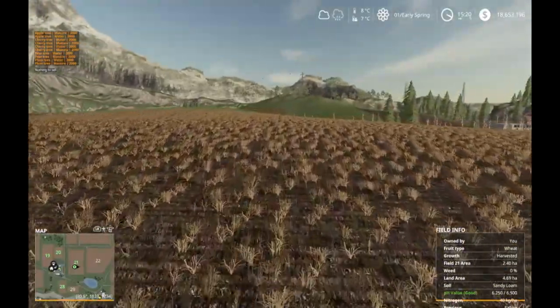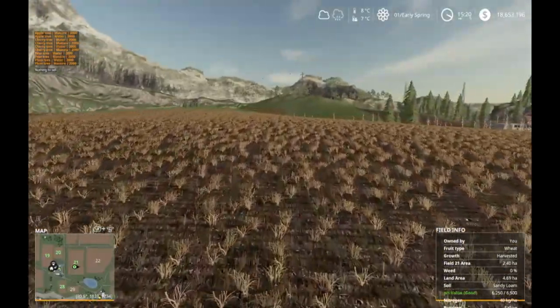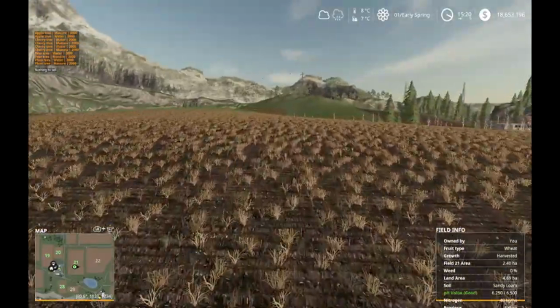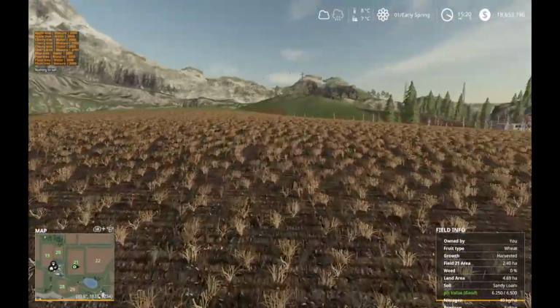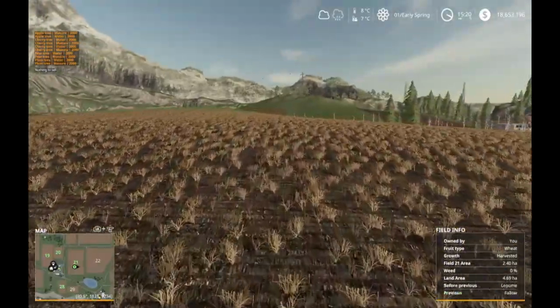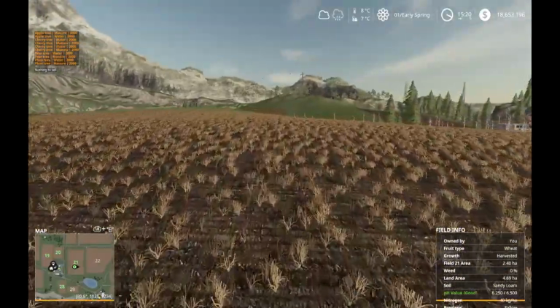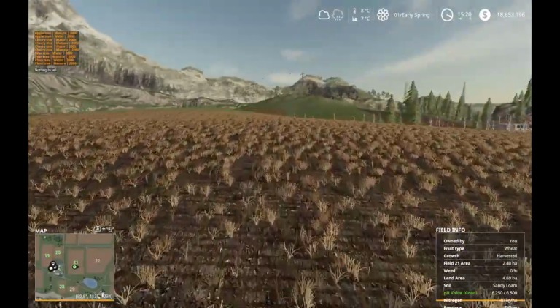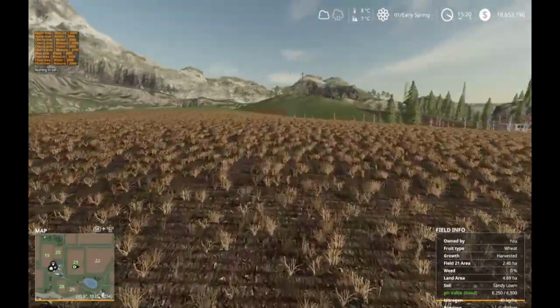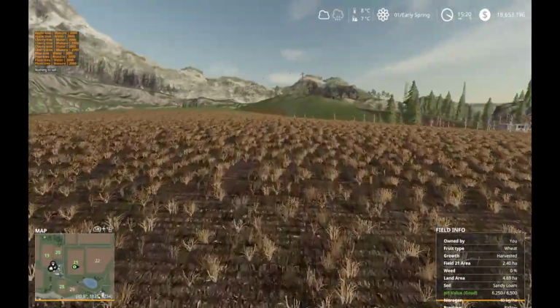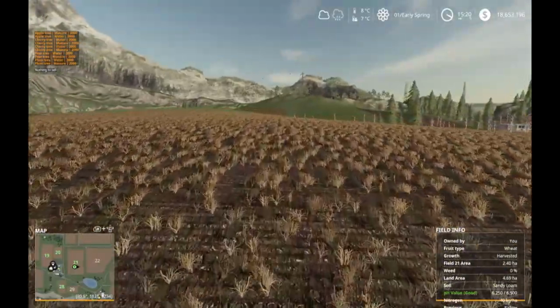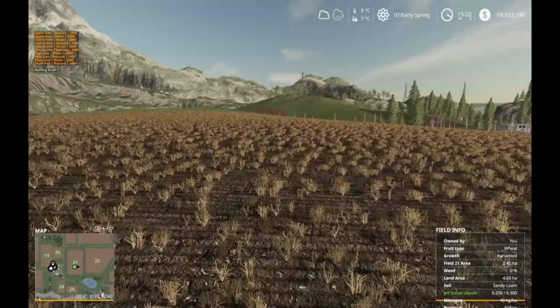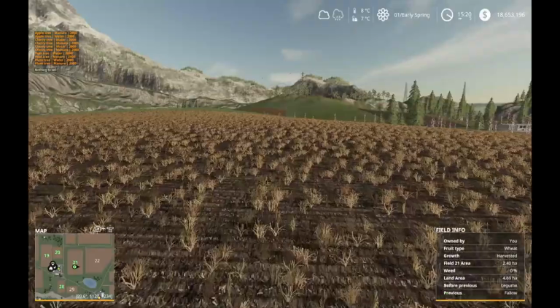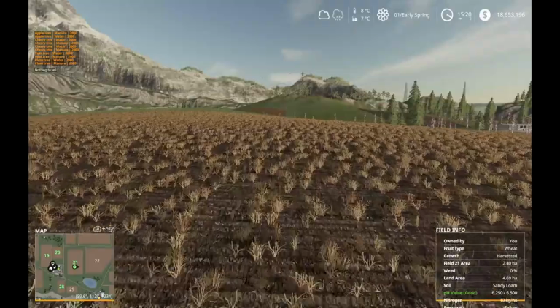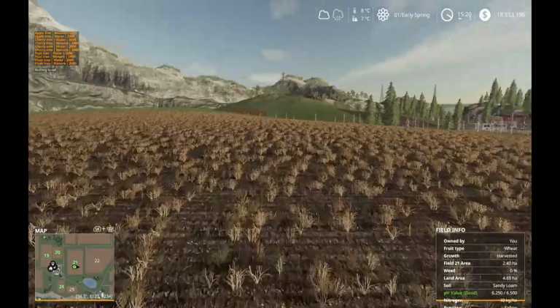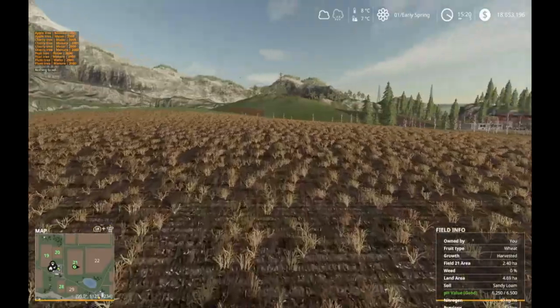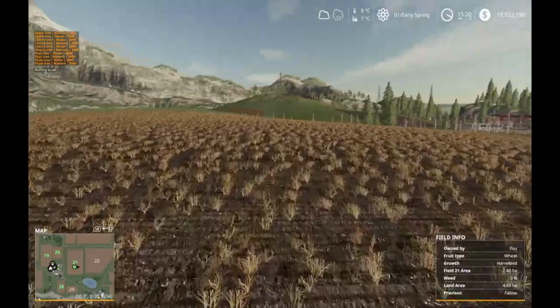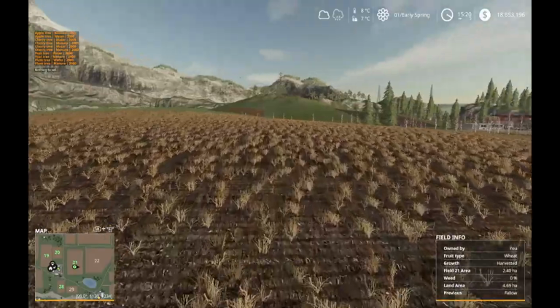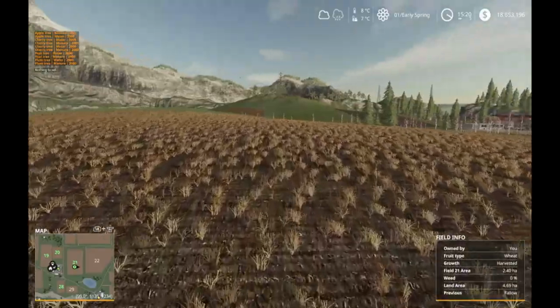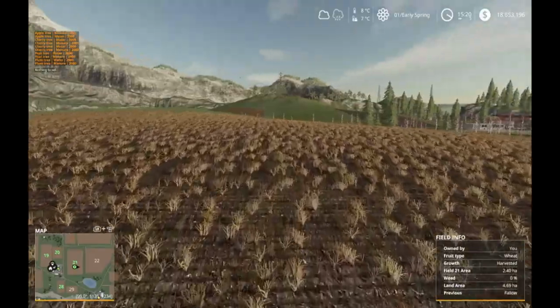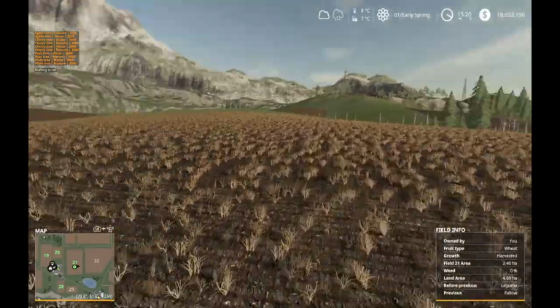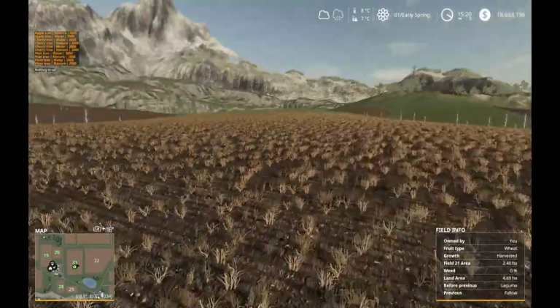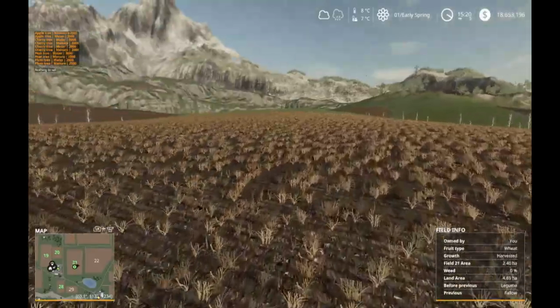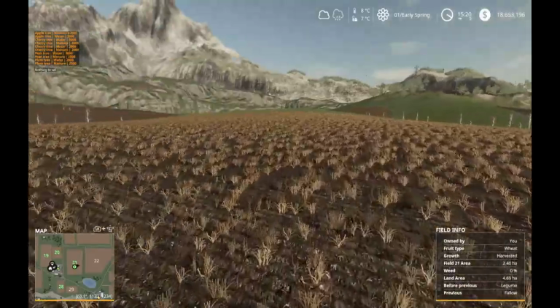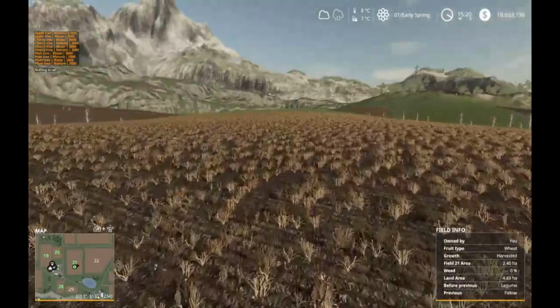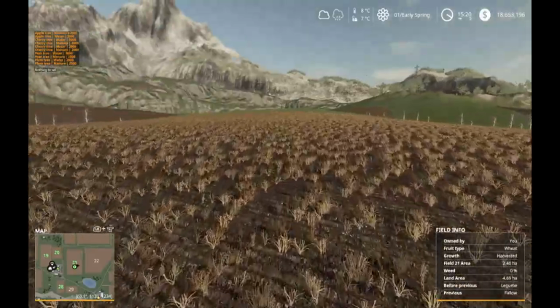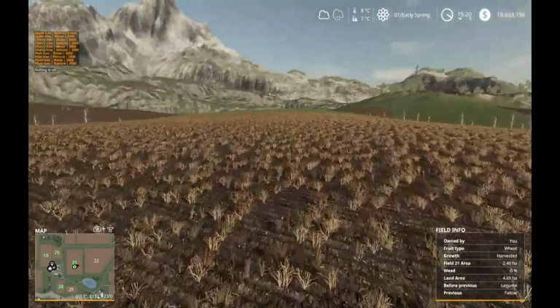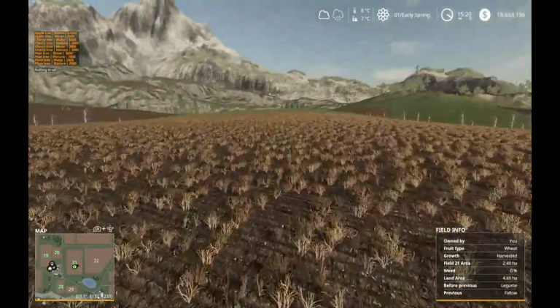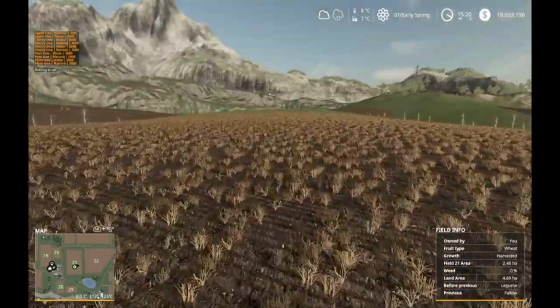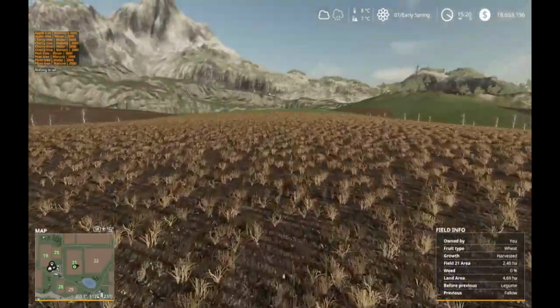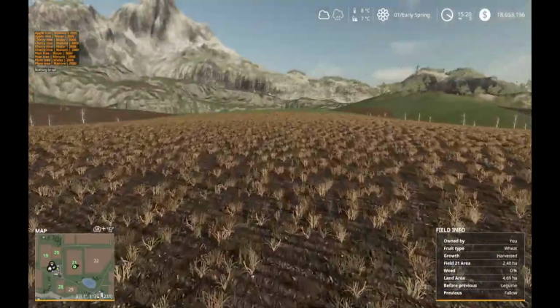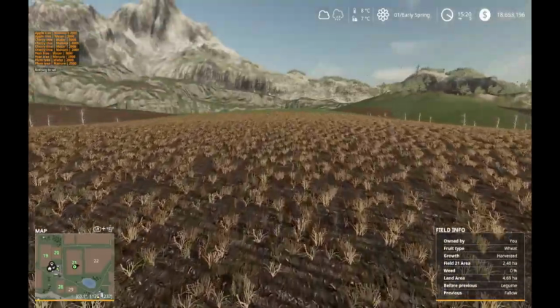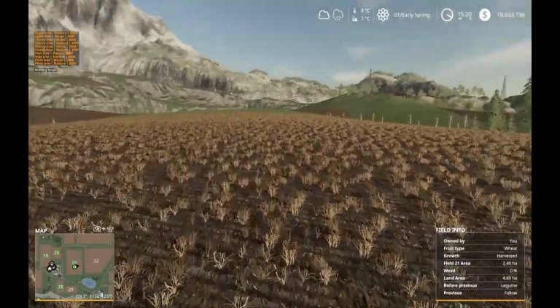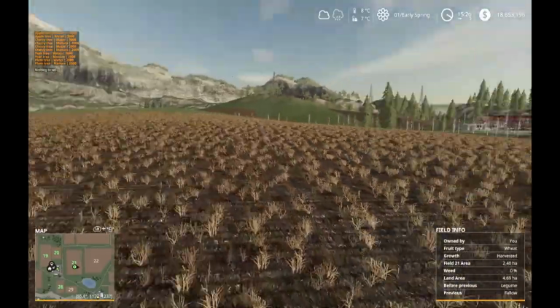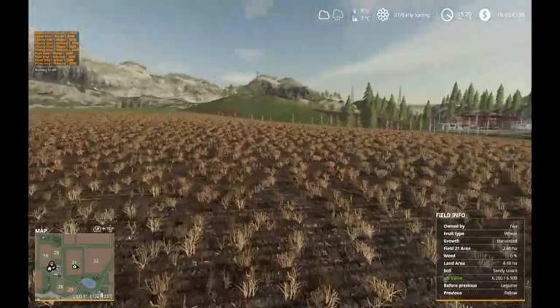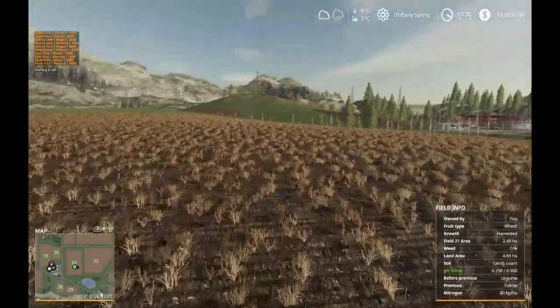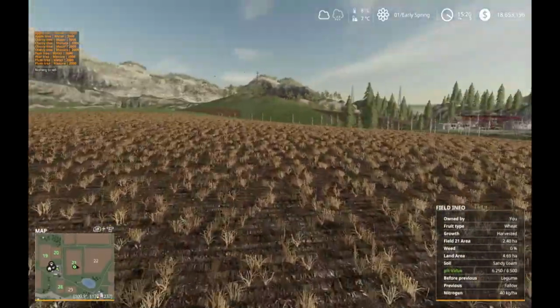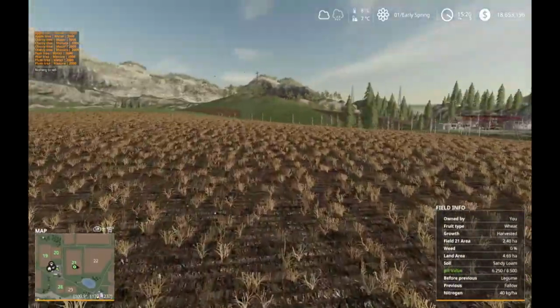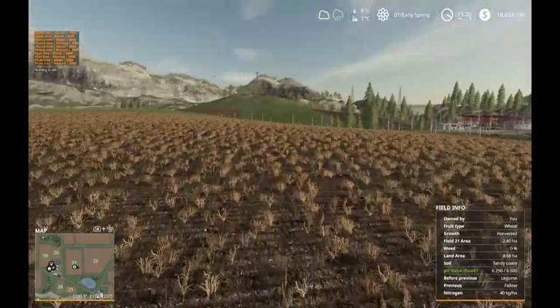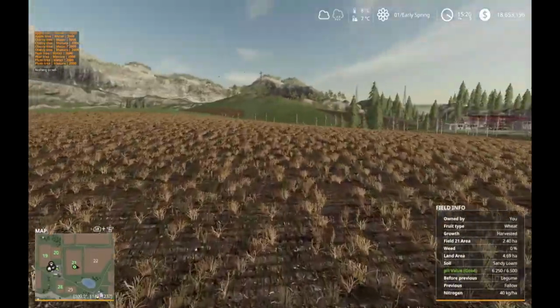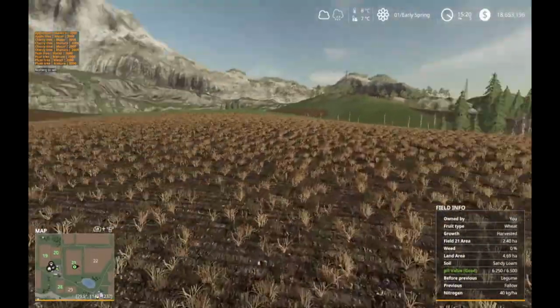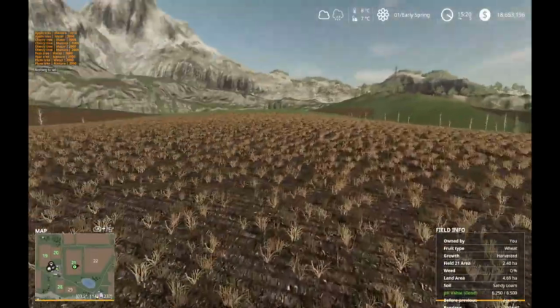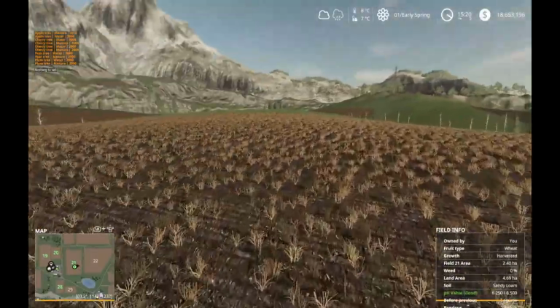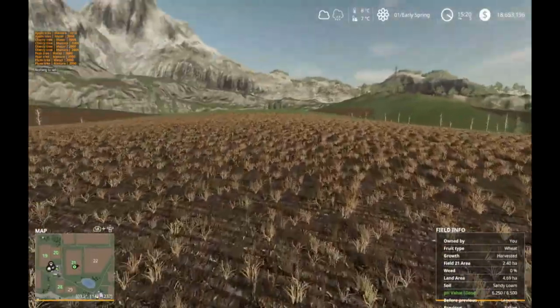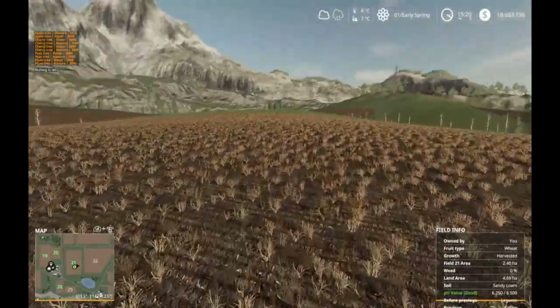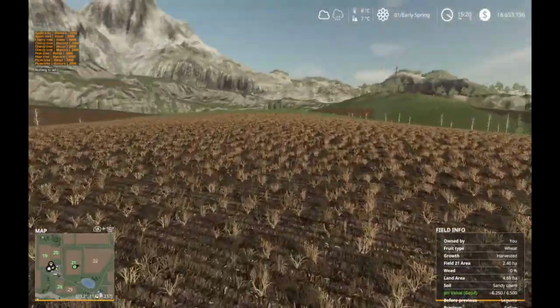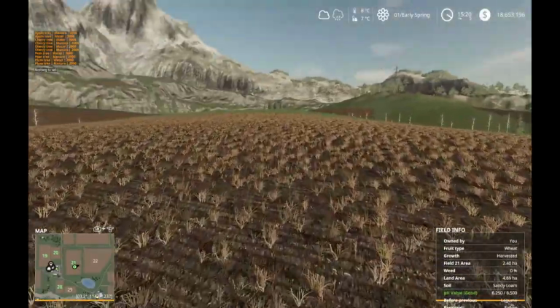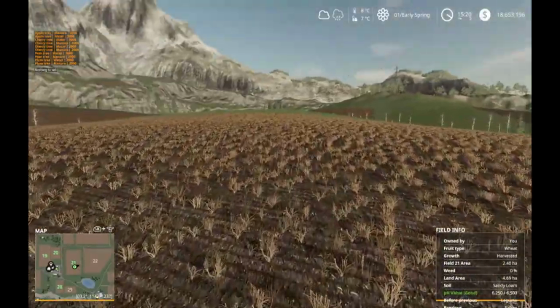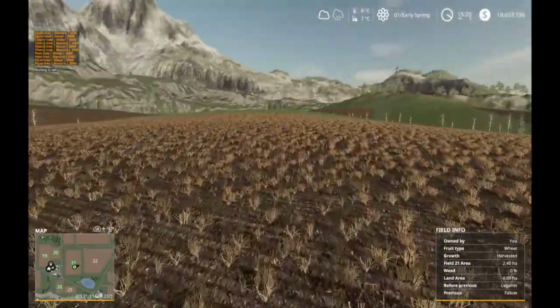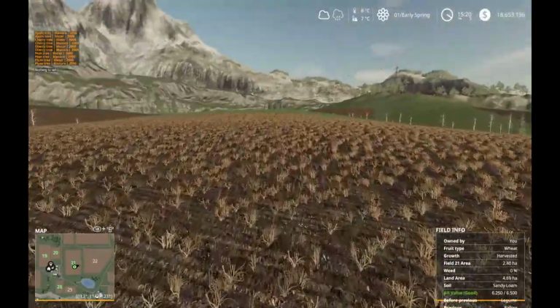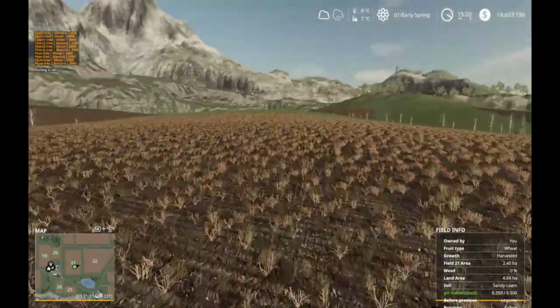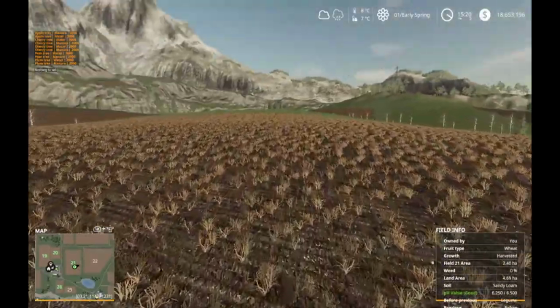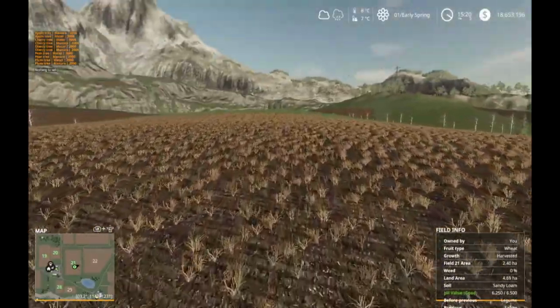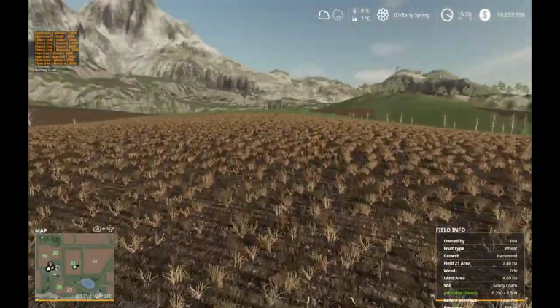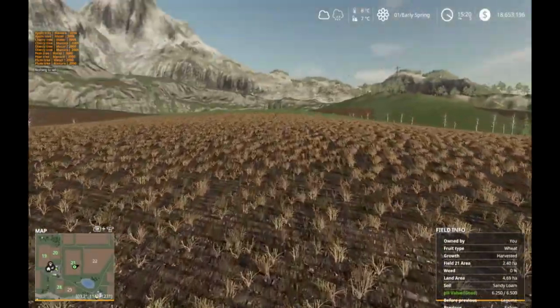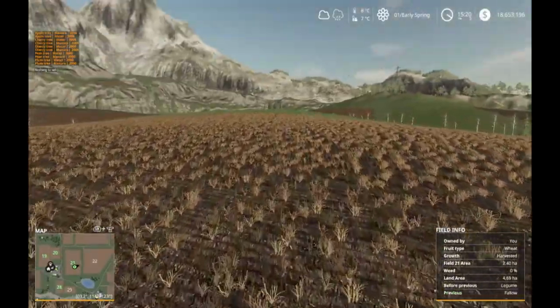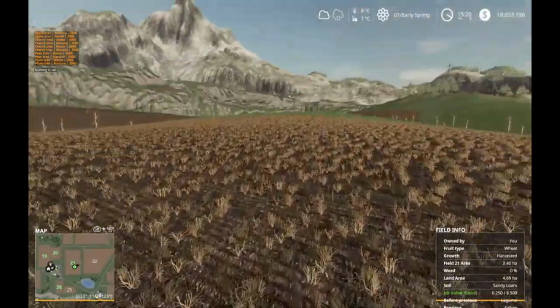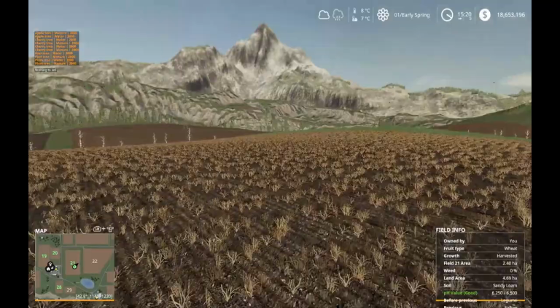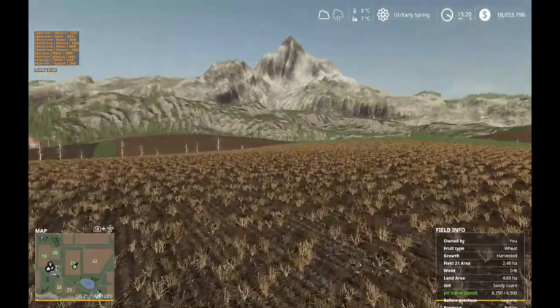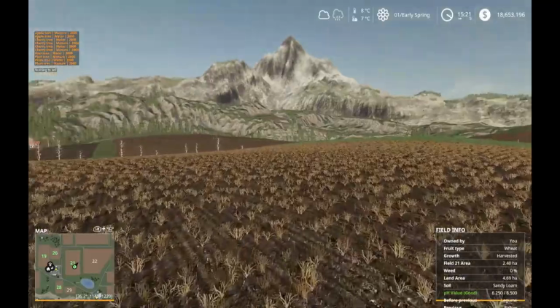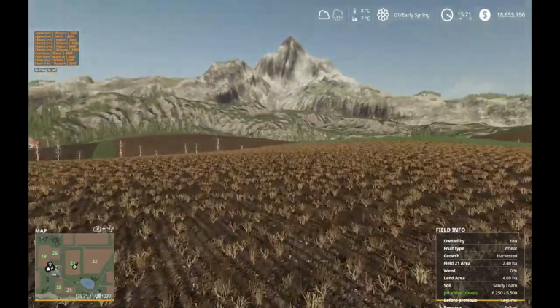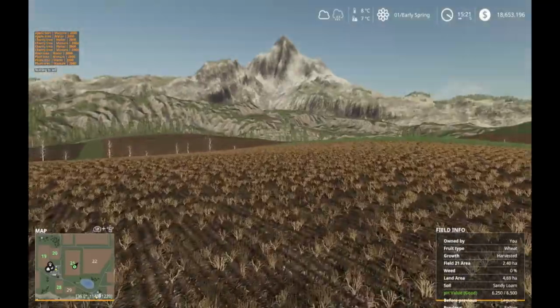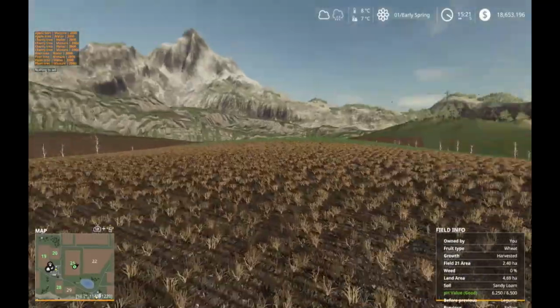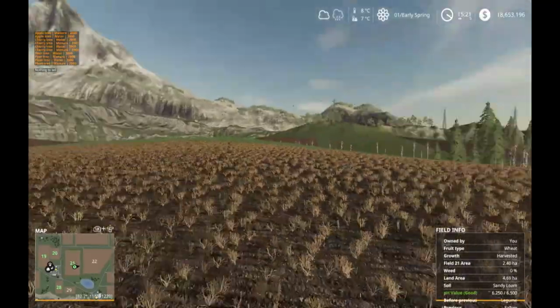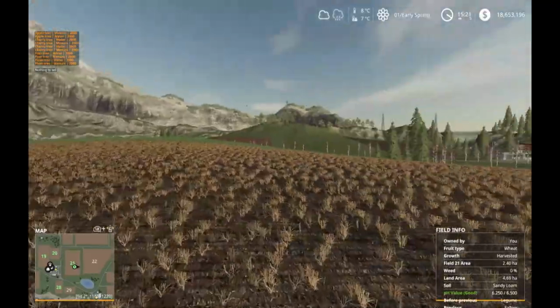The small fields could be like experimental test plots for different things, or maybe I'll make them a fruit orchard, because small fields are just a pain for harvesting corn or anything that needs a combine going in and out. It's a little bit hilly here too.